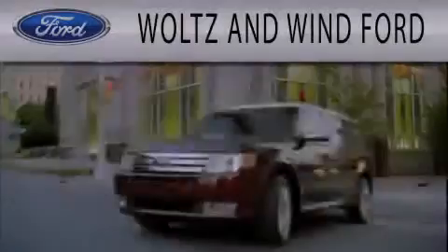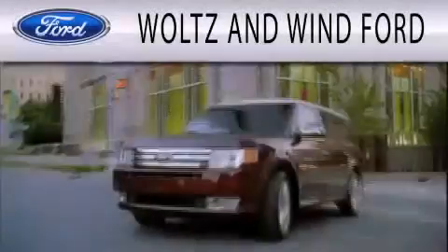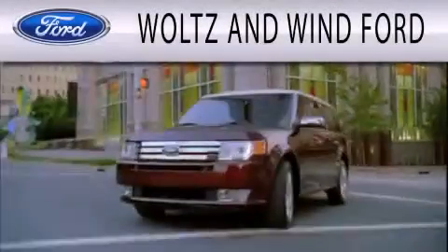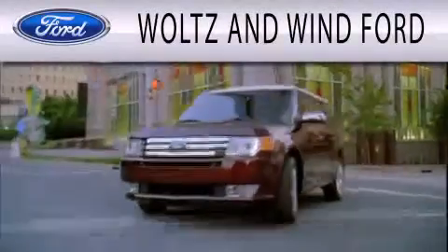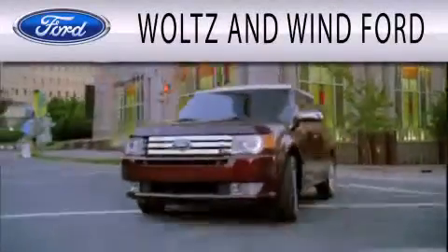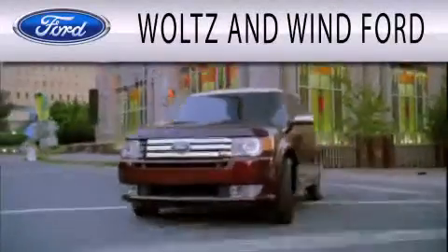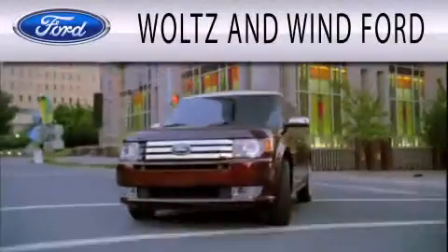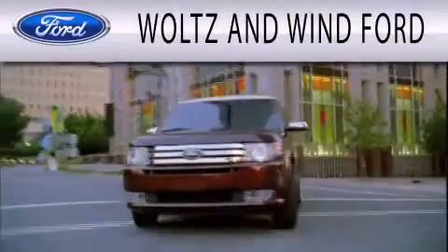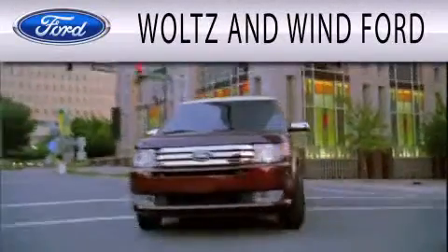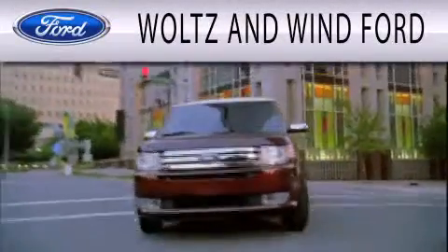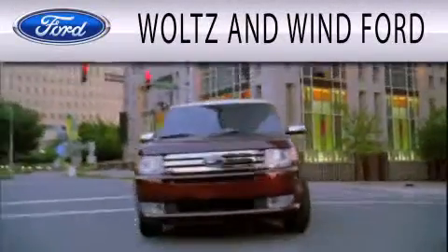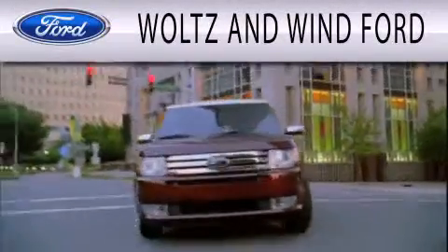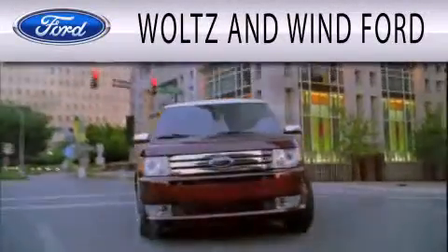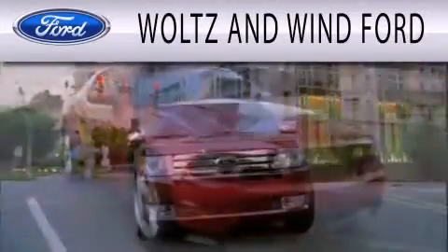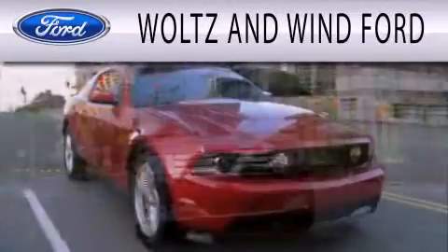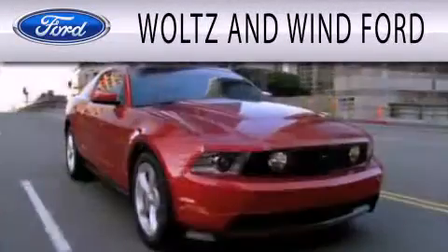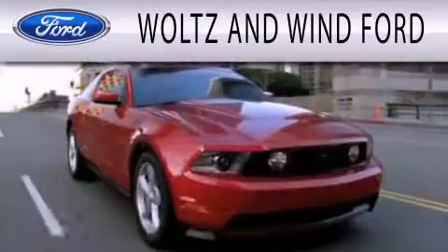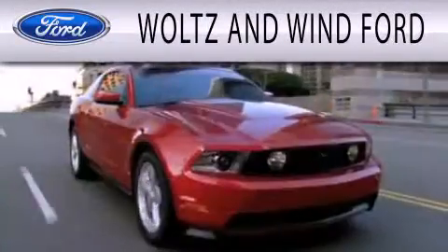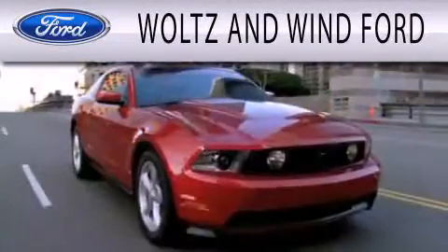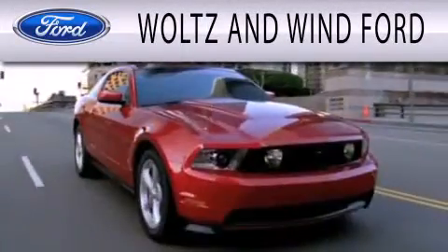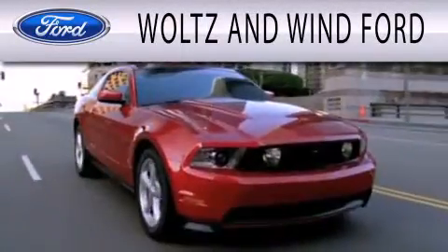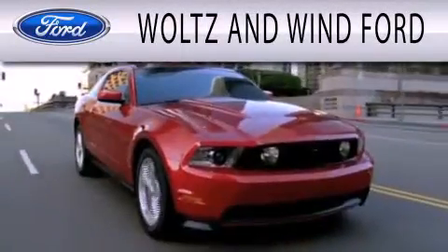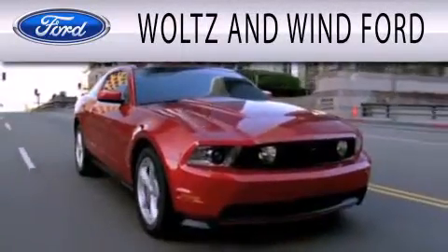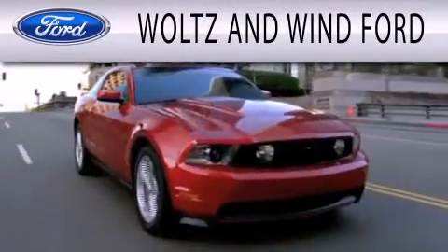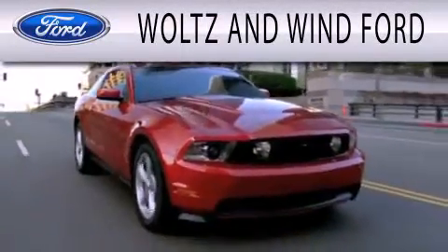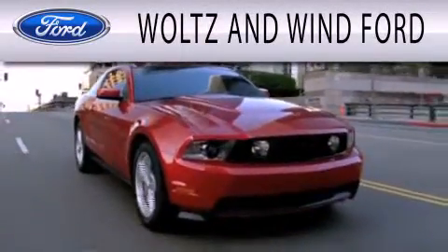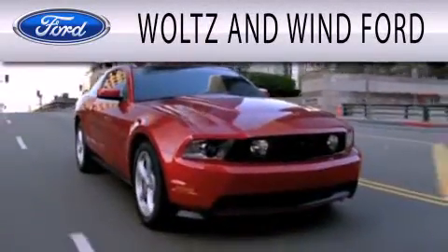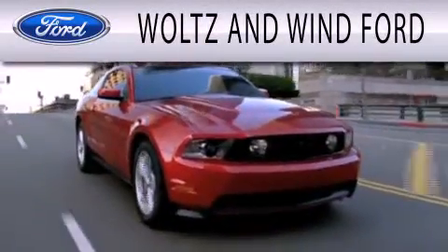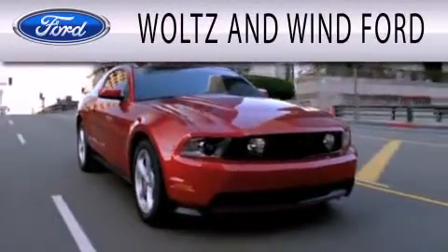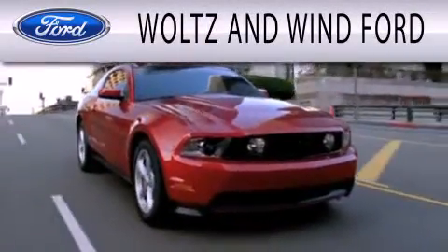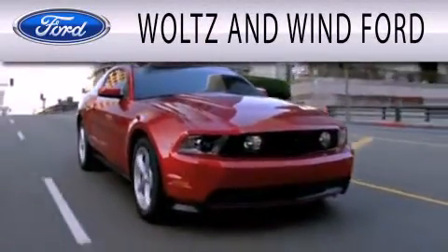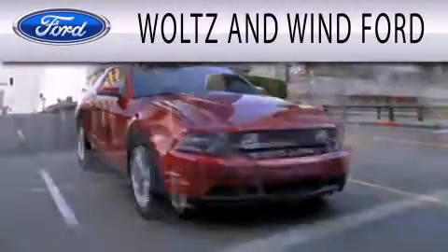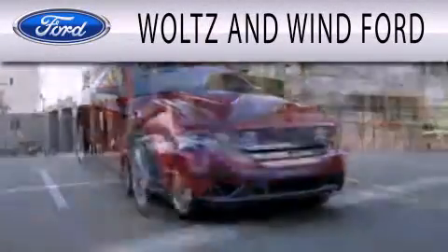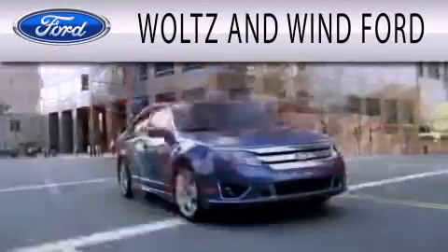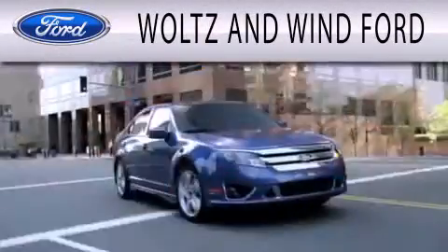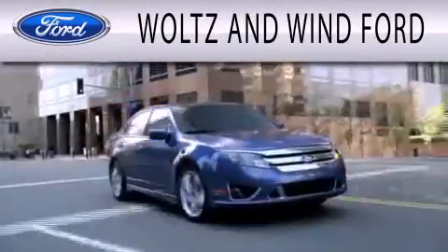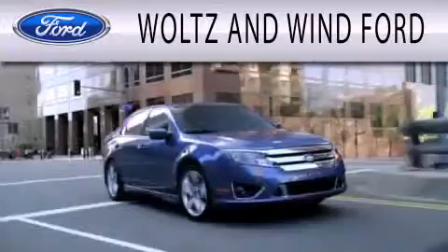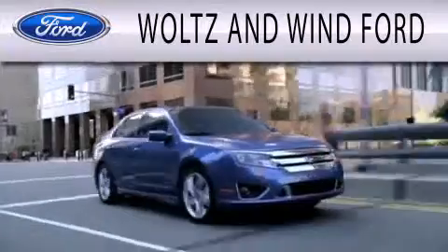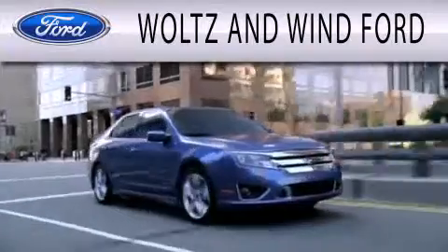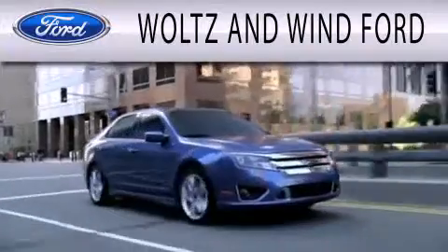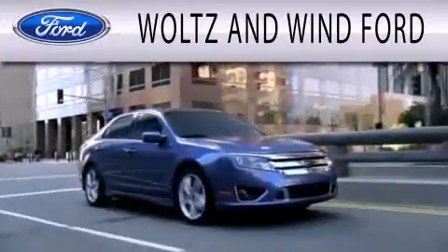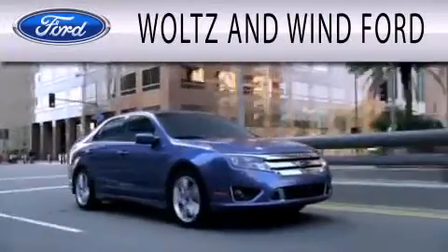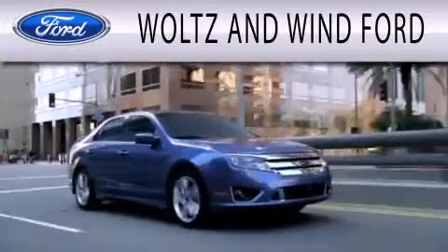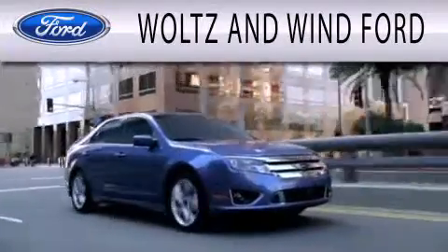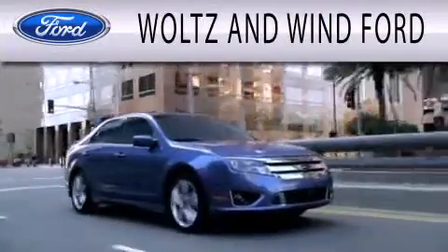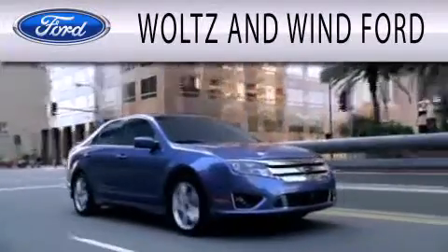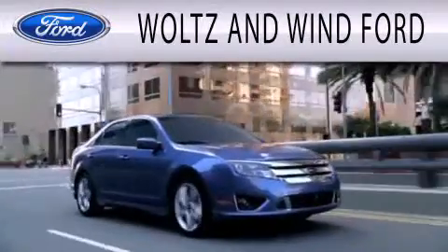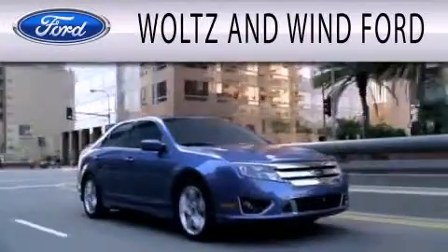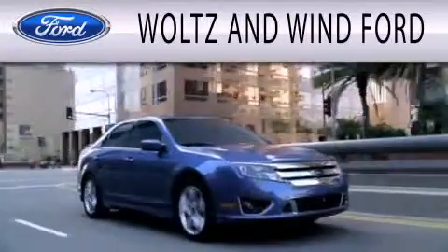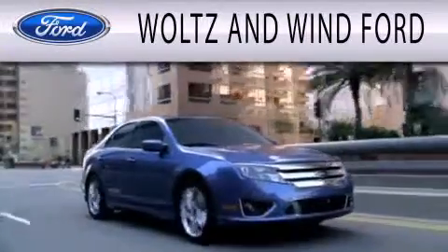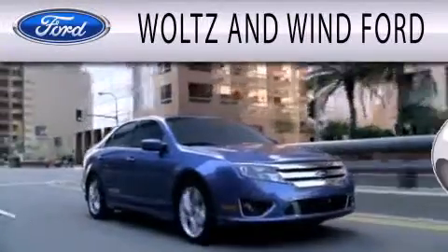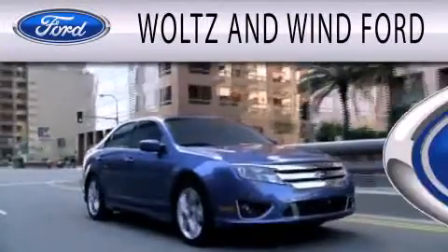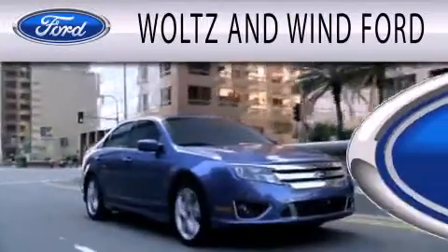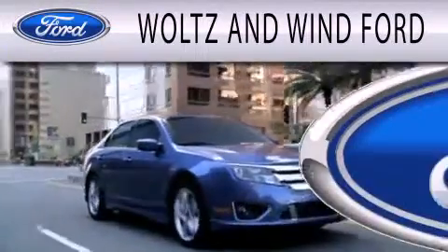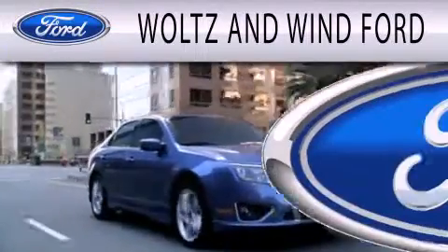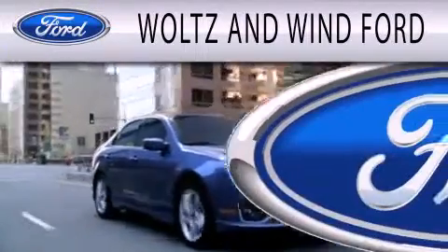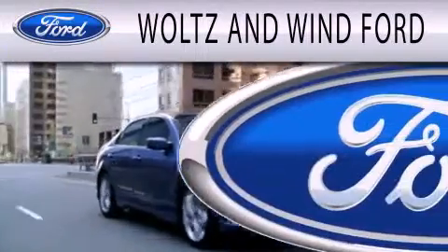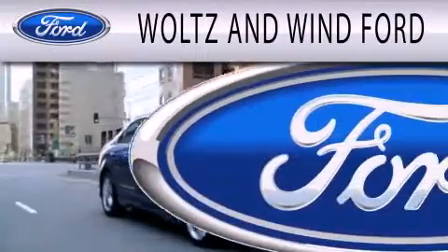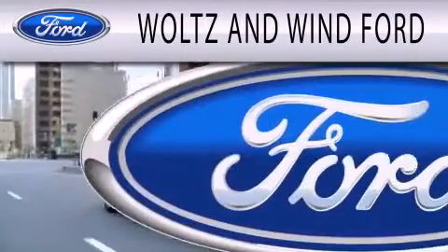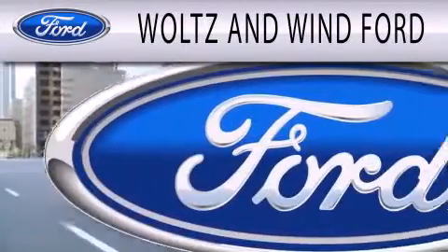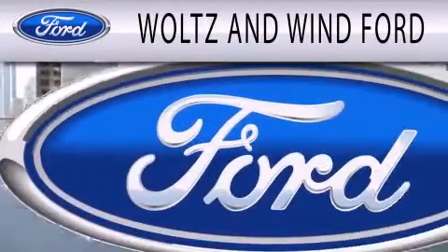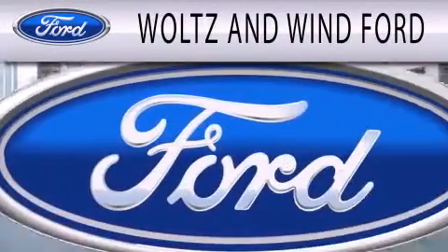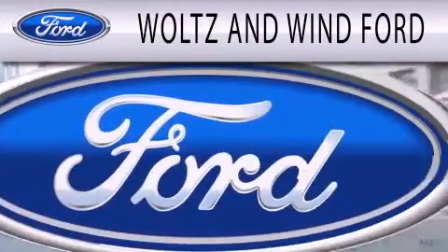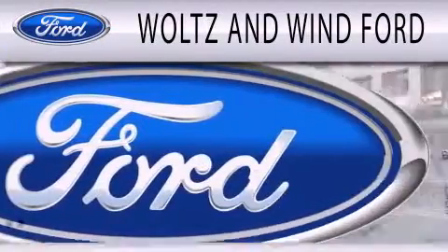Woltz & Wynn Ford is dedicated to doing everything possible to ensure that the experience you have selecting your next vehicle is as pleasant as possible.